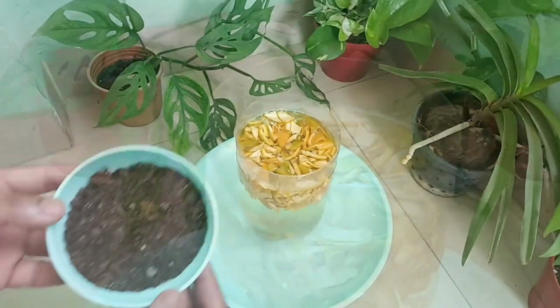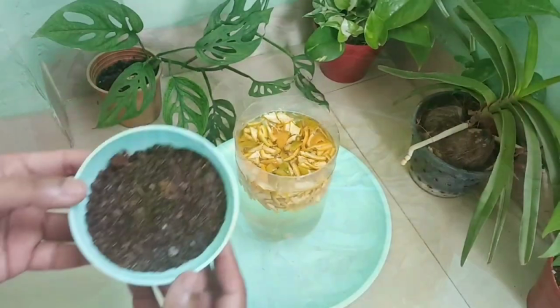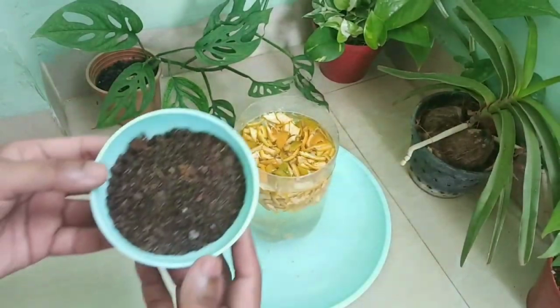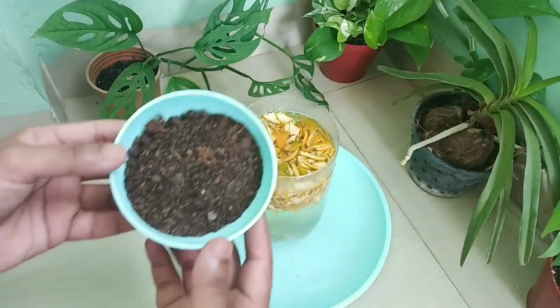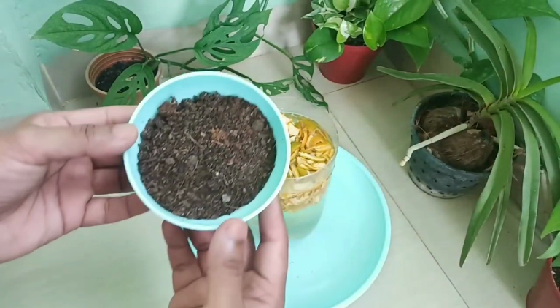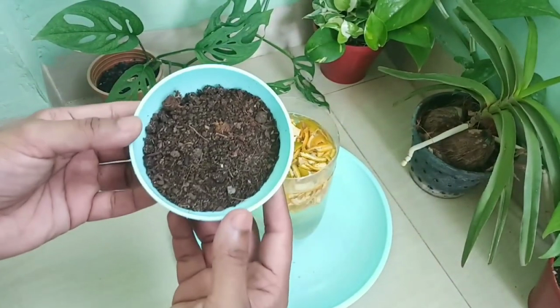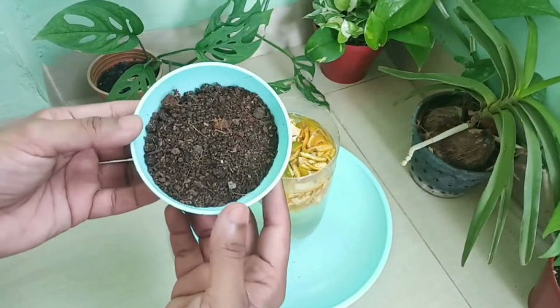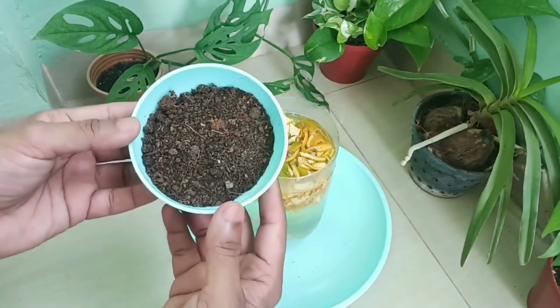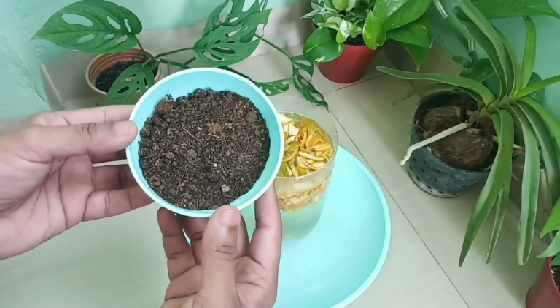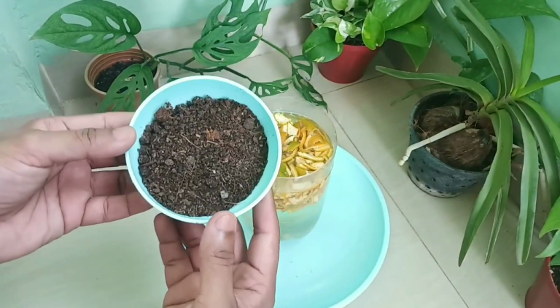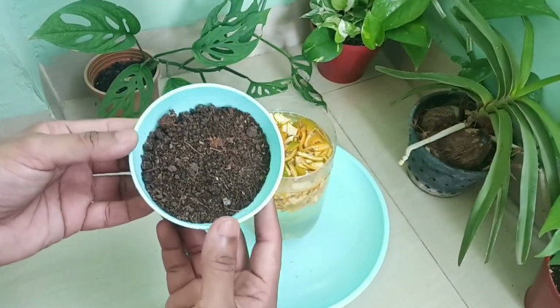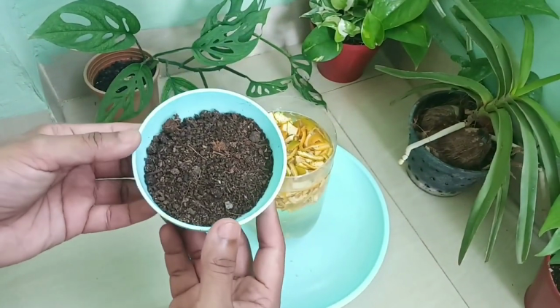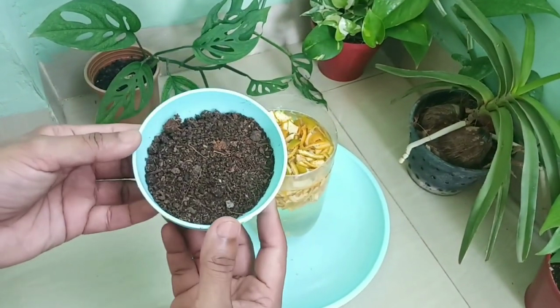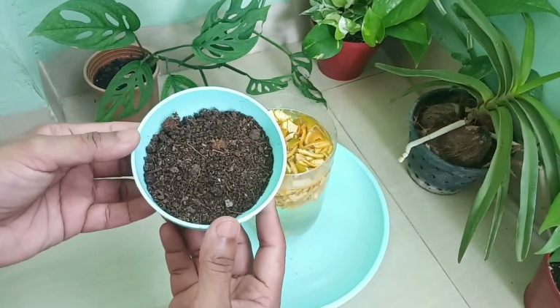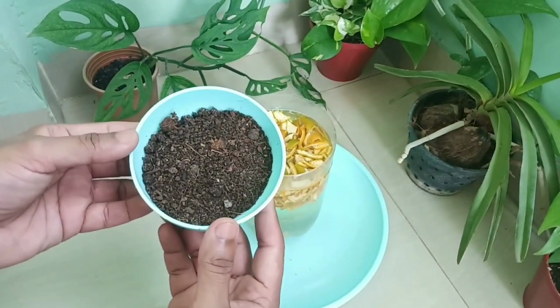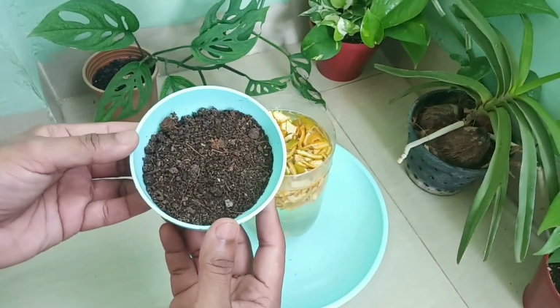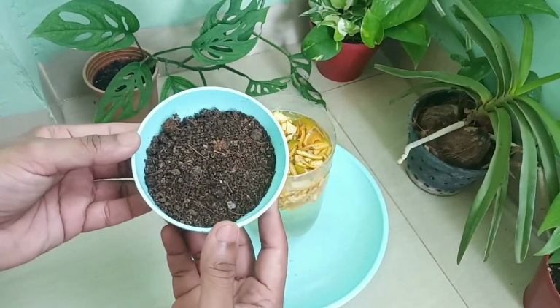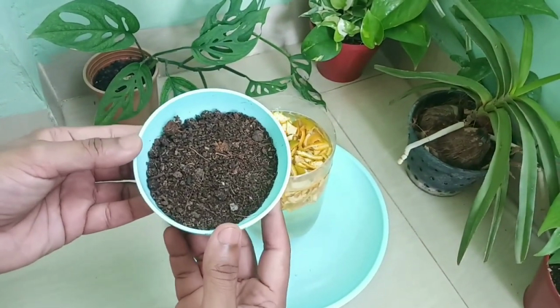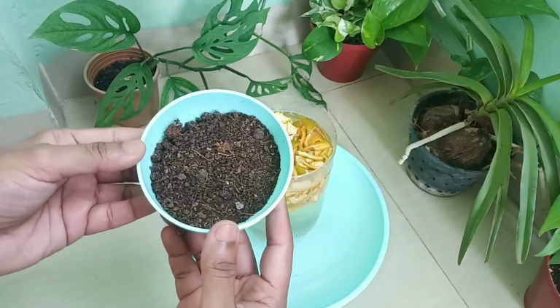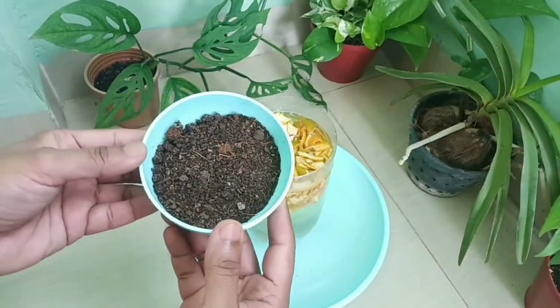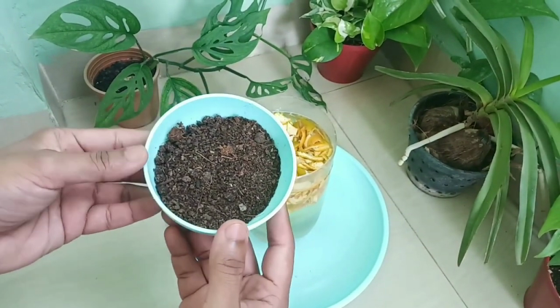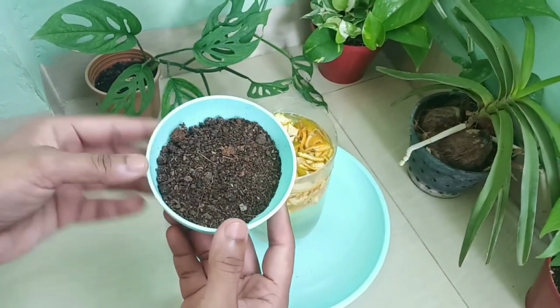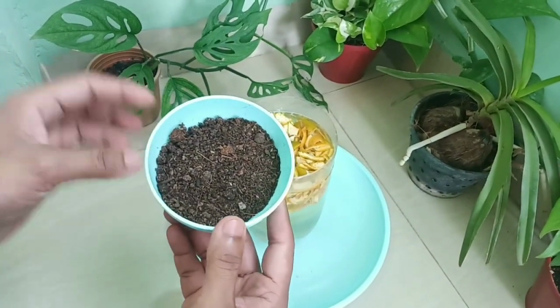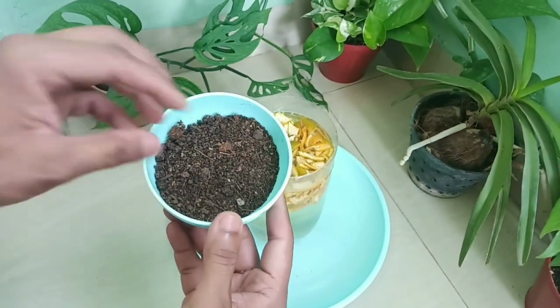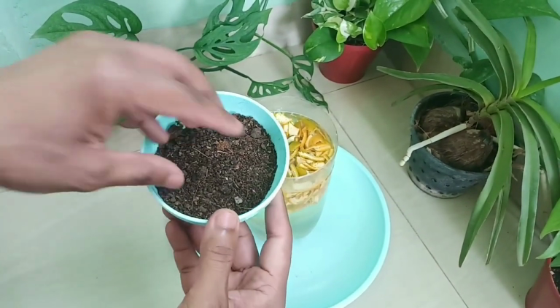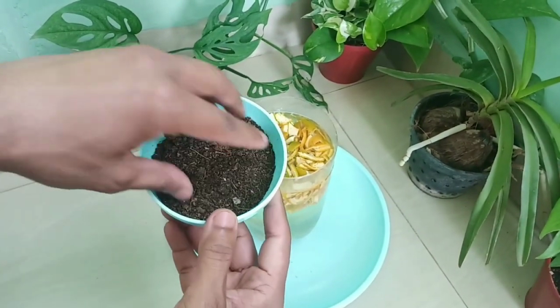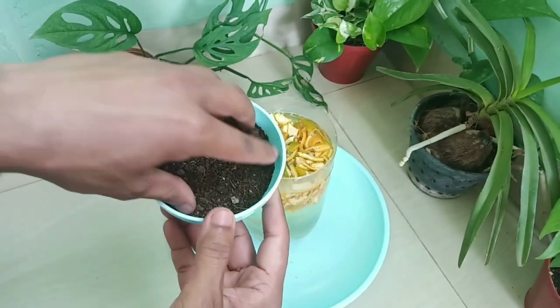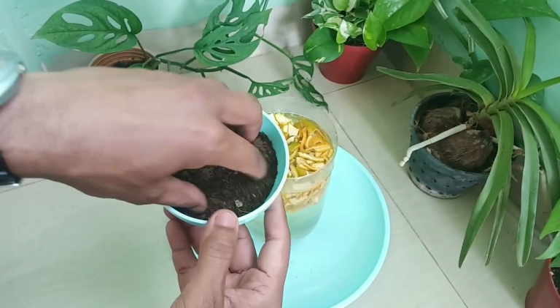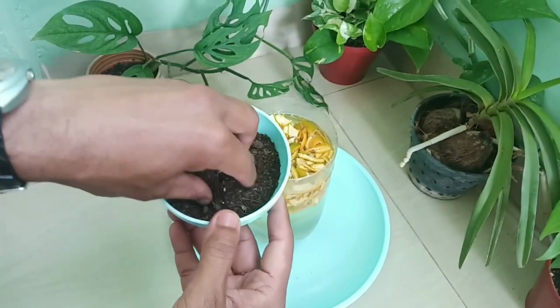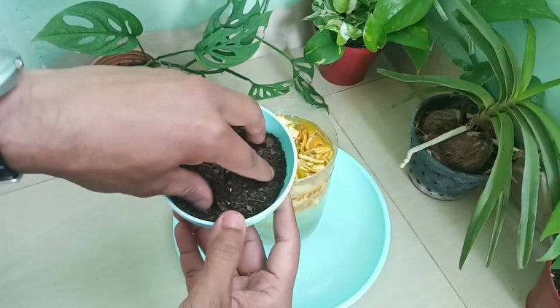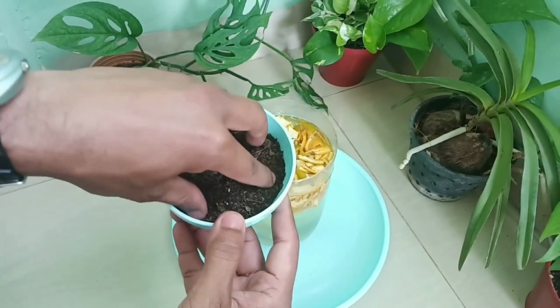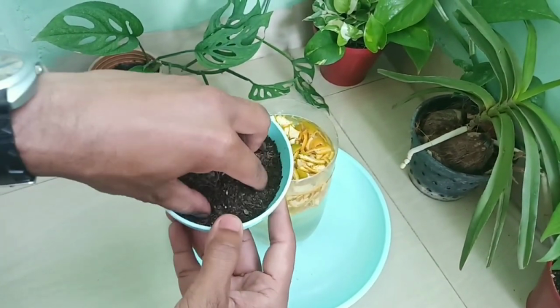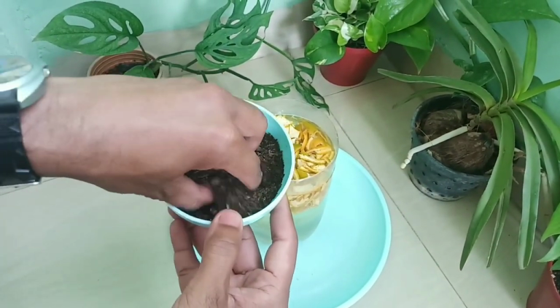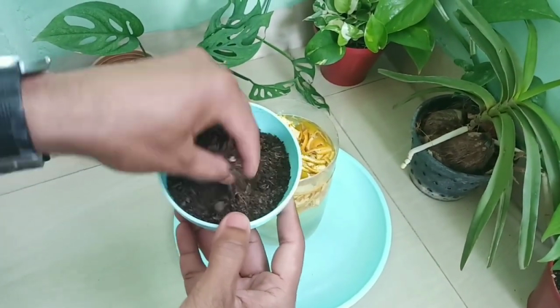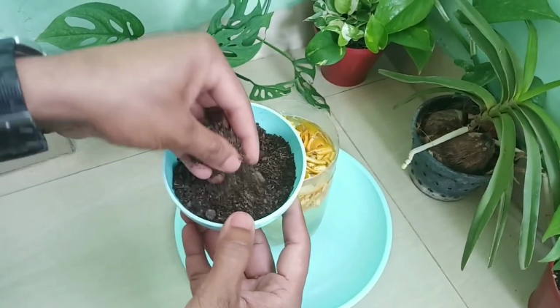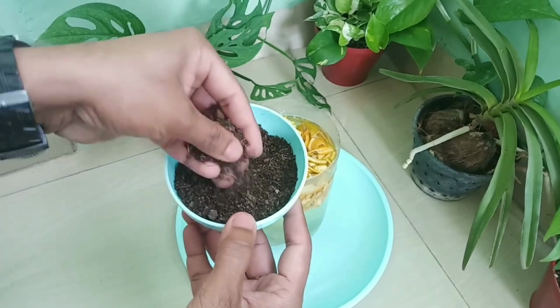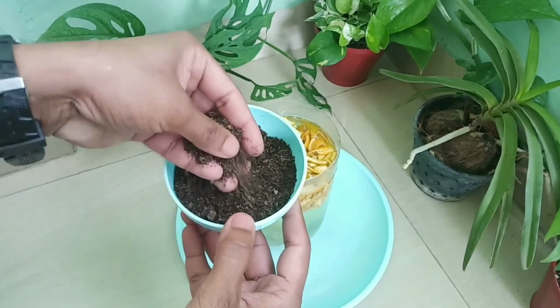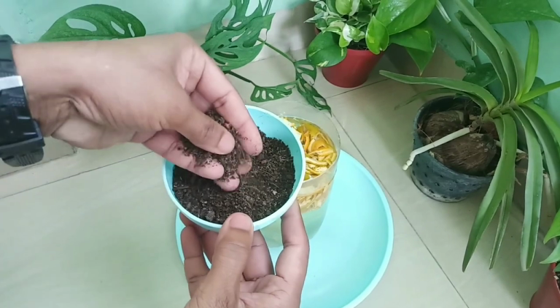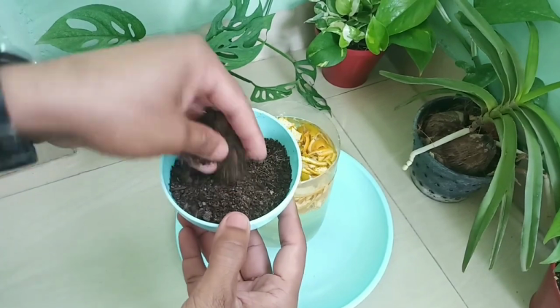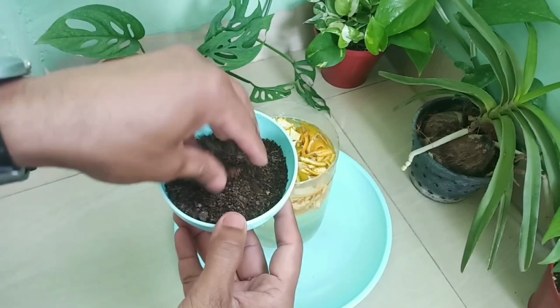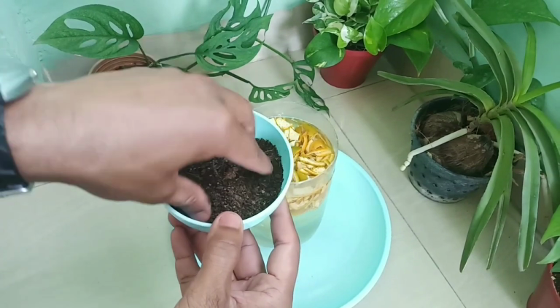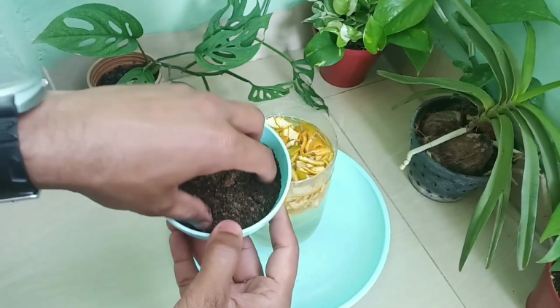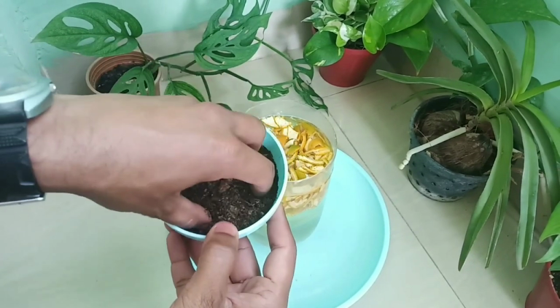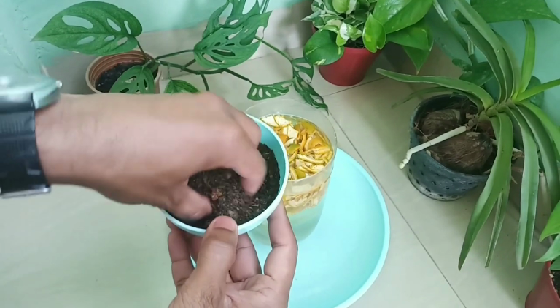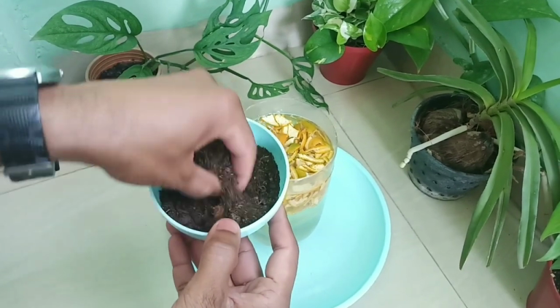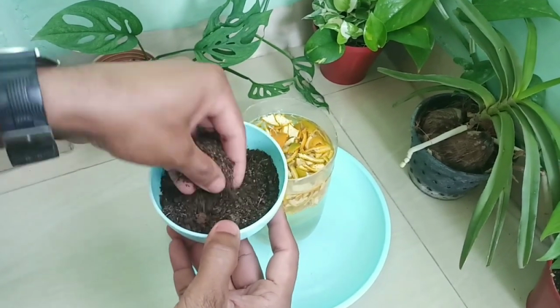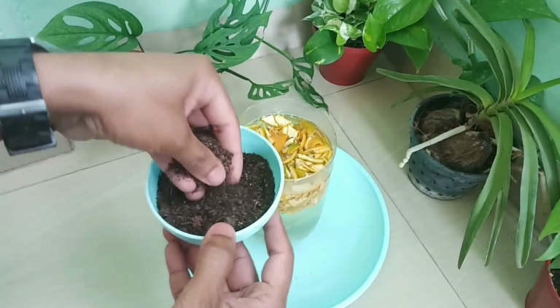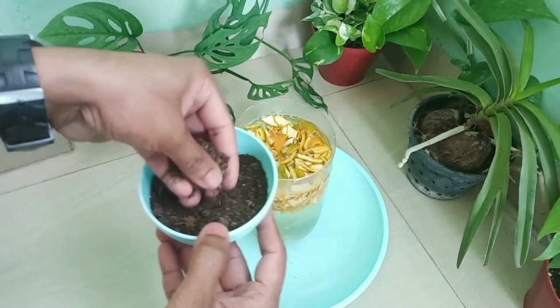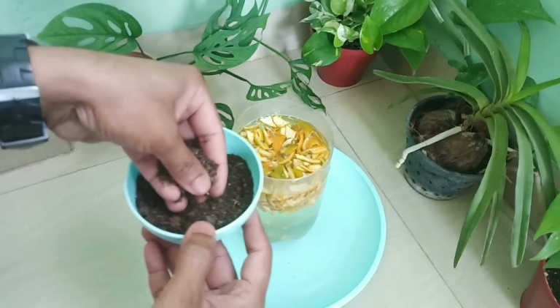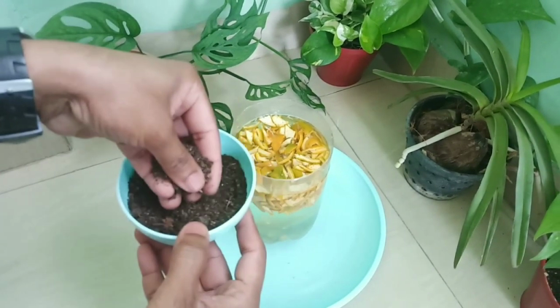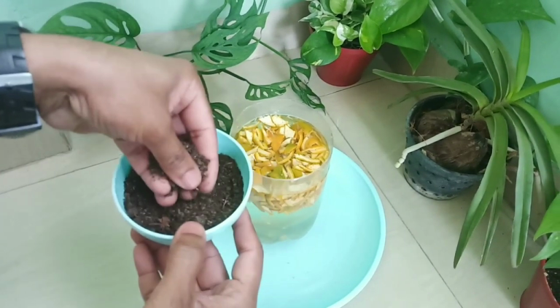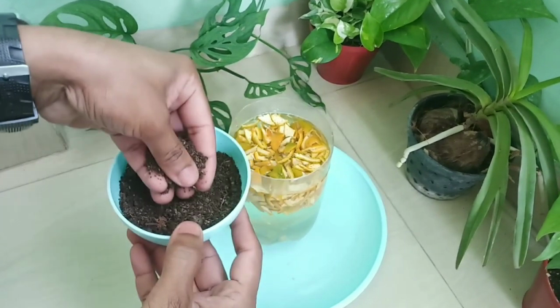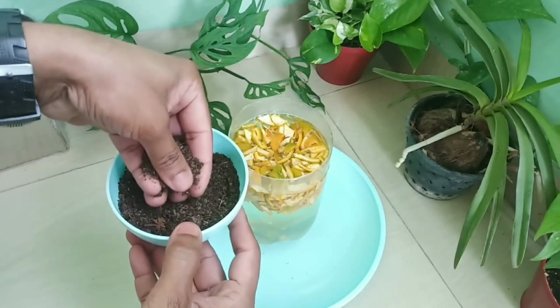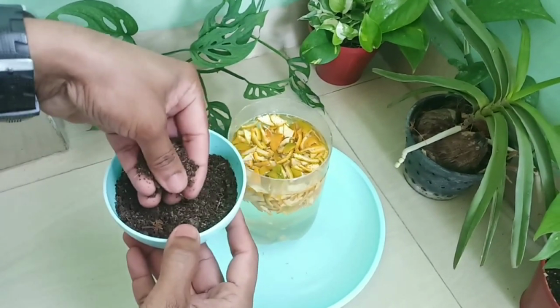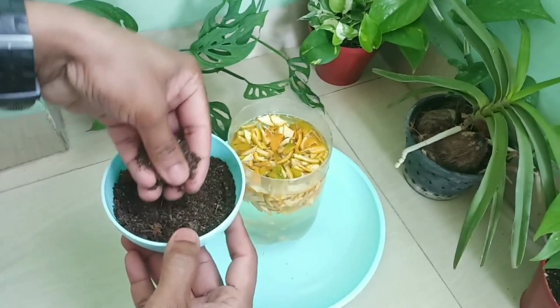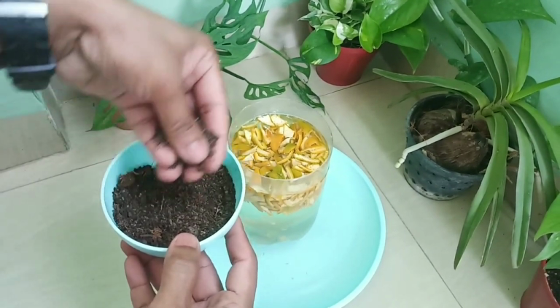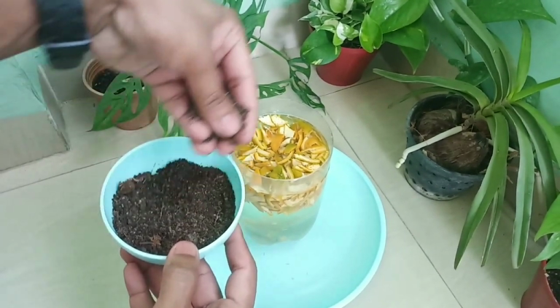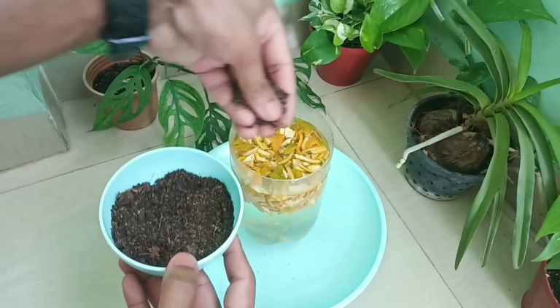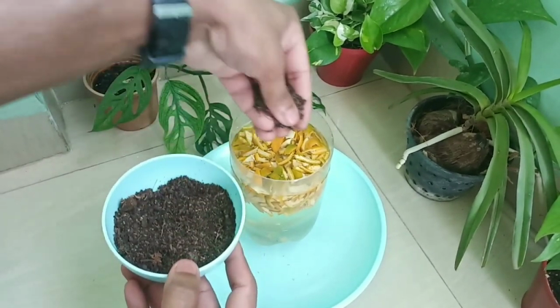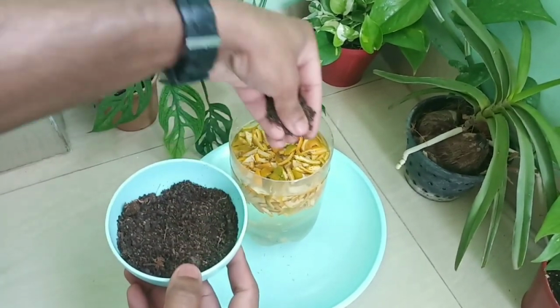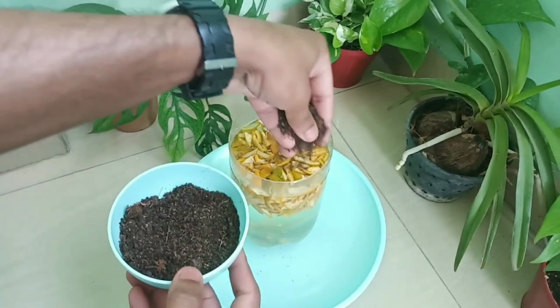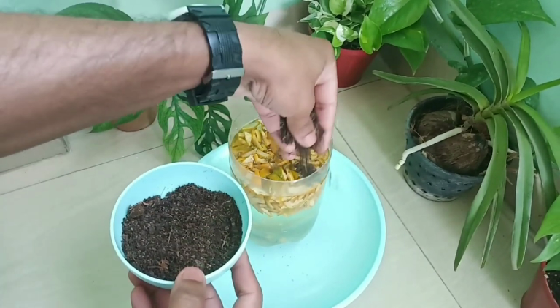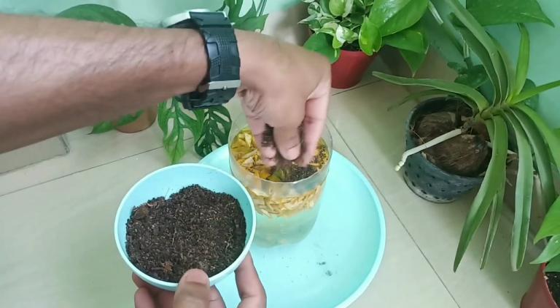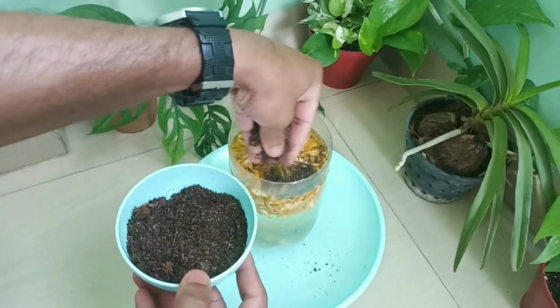Next, we take some garden soil and make a layer on the top area of the container, as we are showing here.